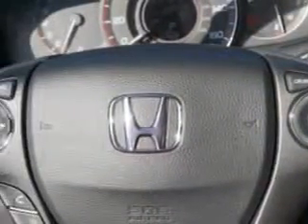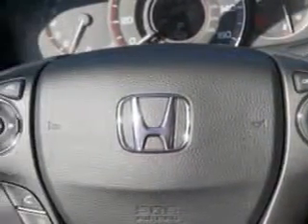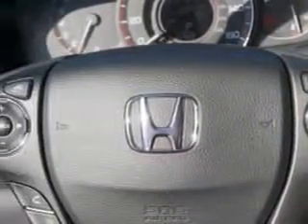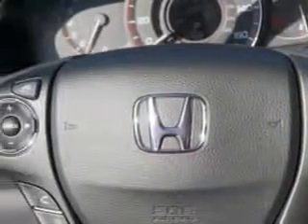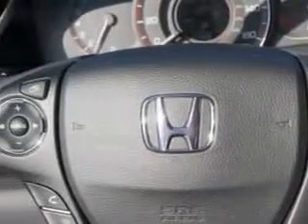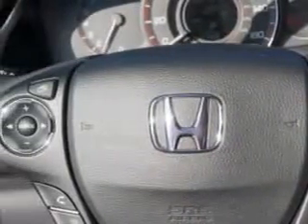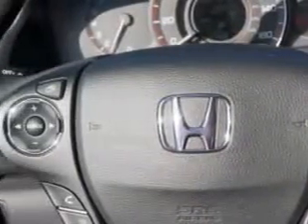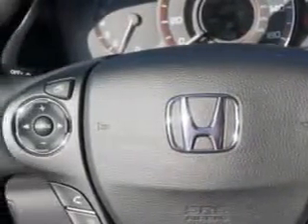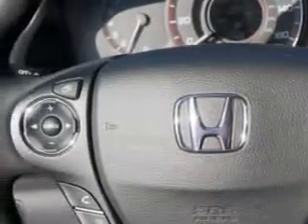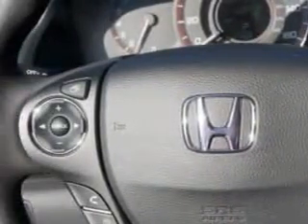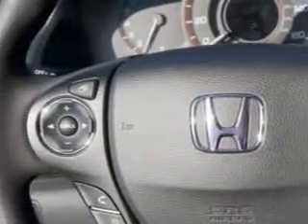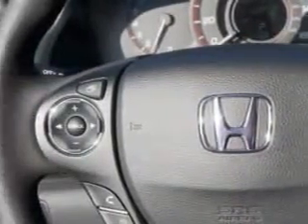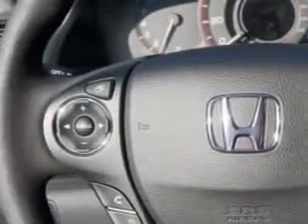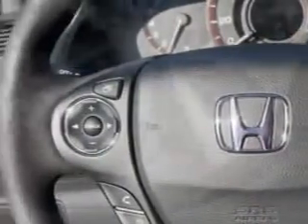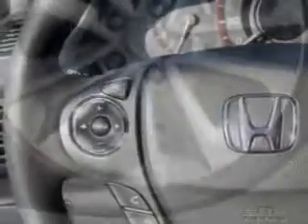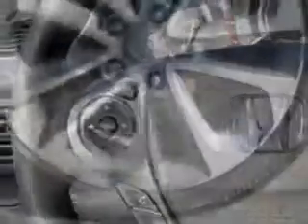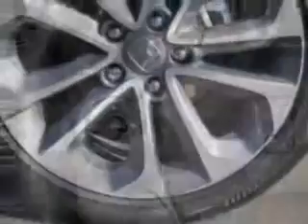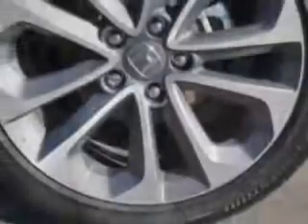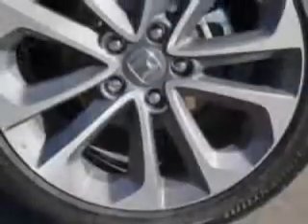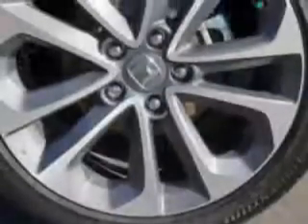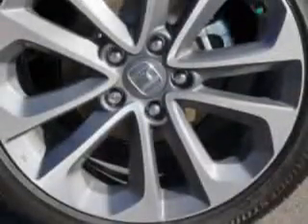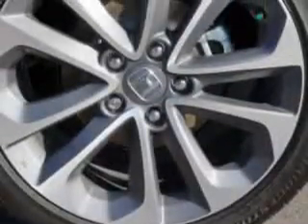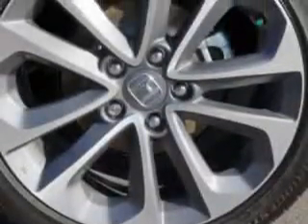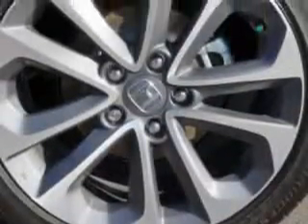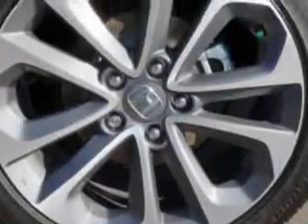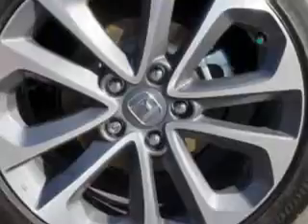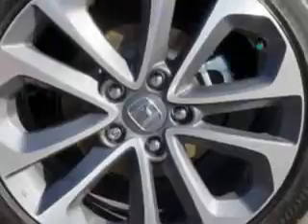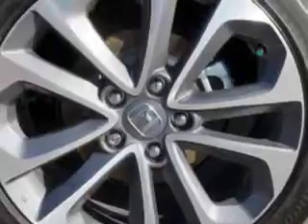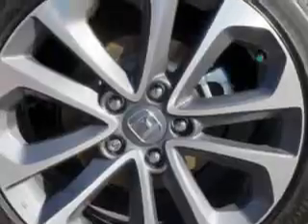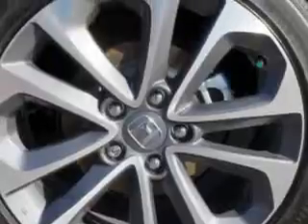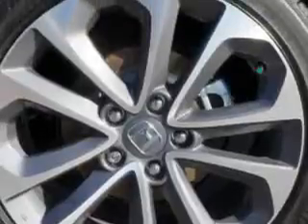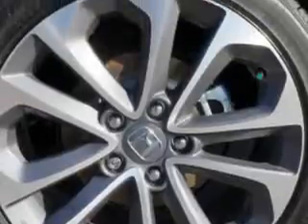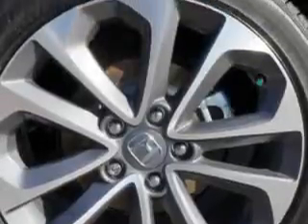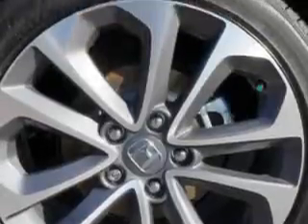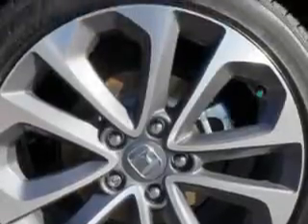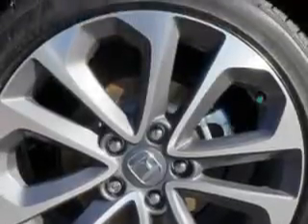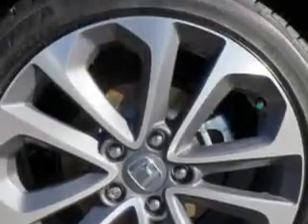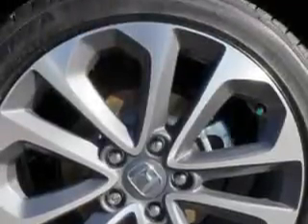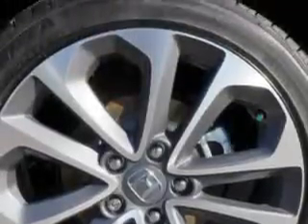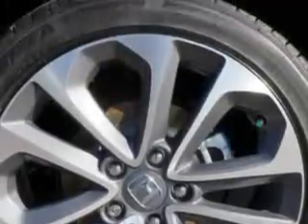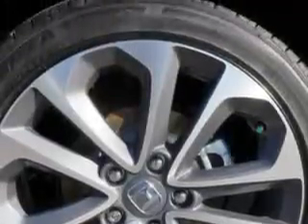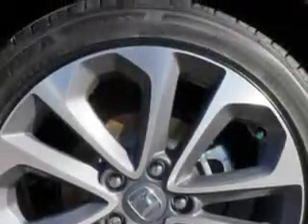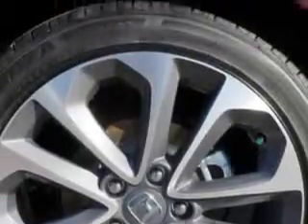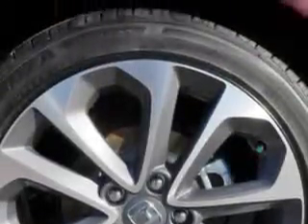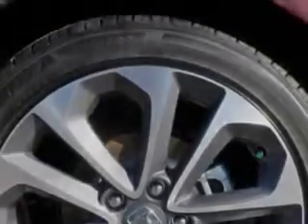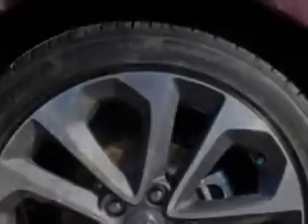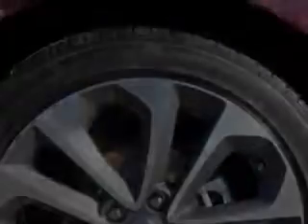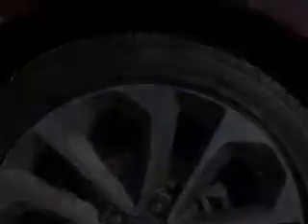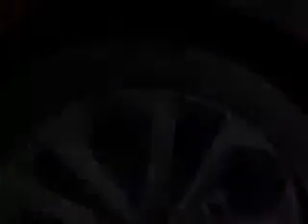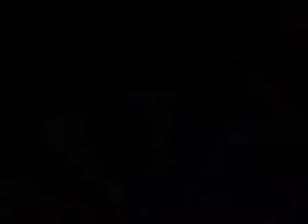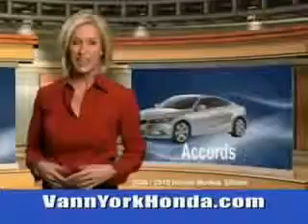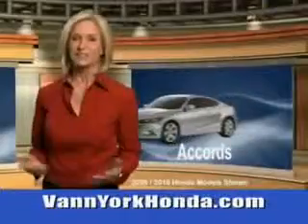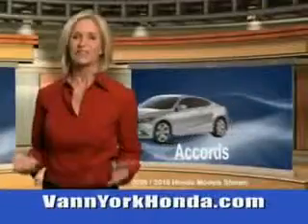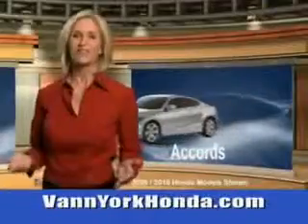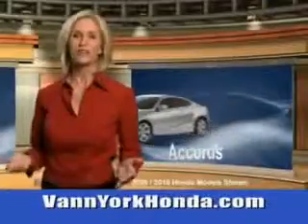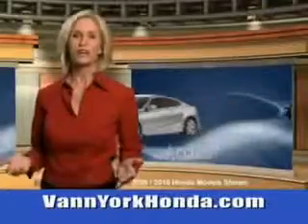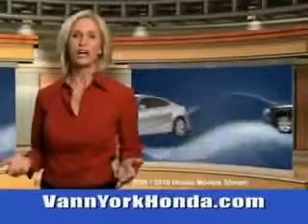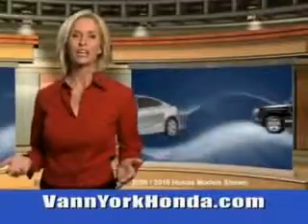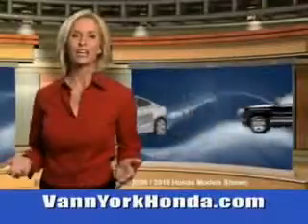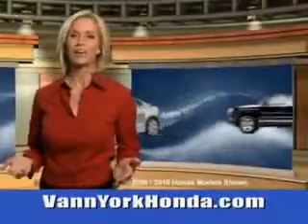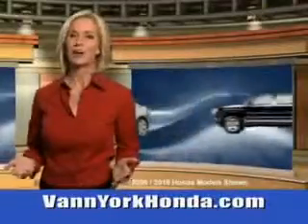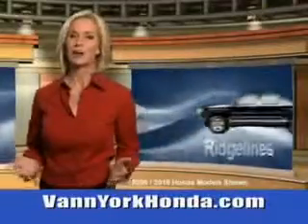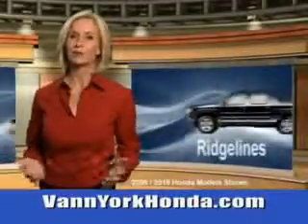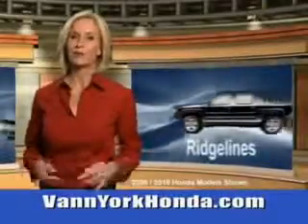See us at Vann York Auto Mall today. Vann York Honda at the Auto Mall.